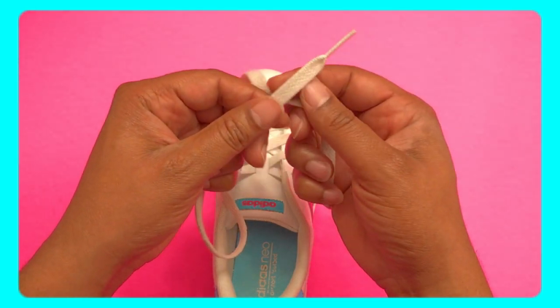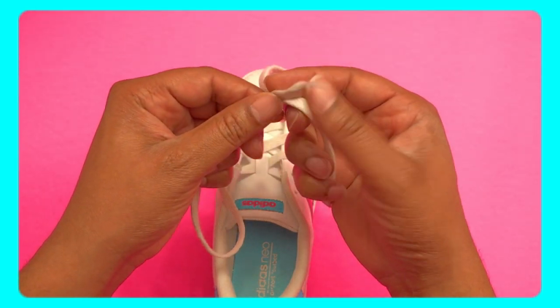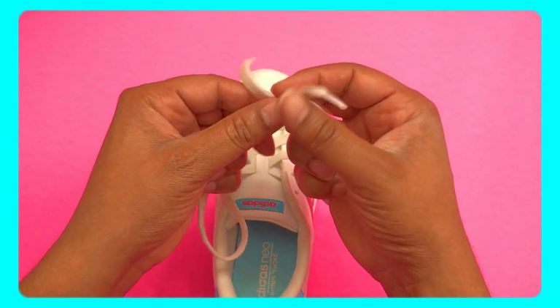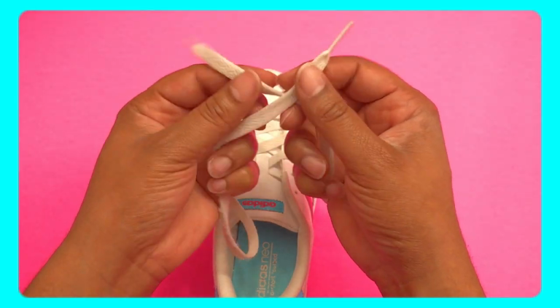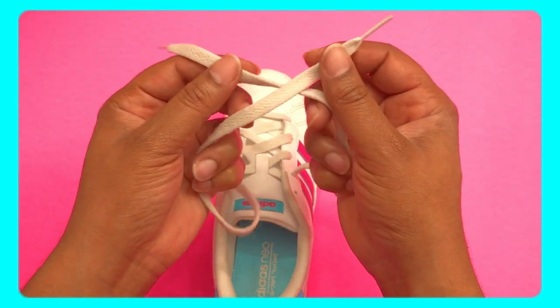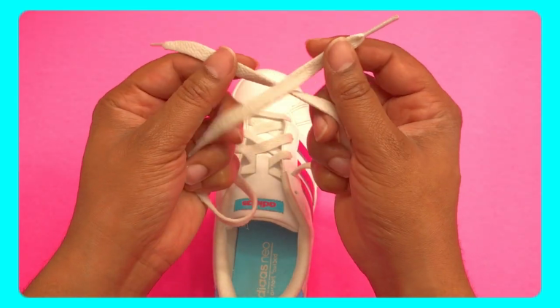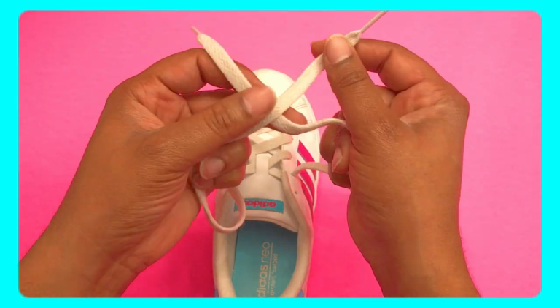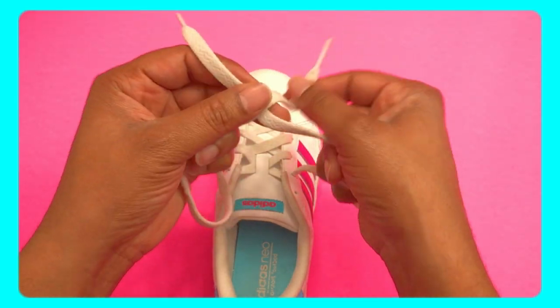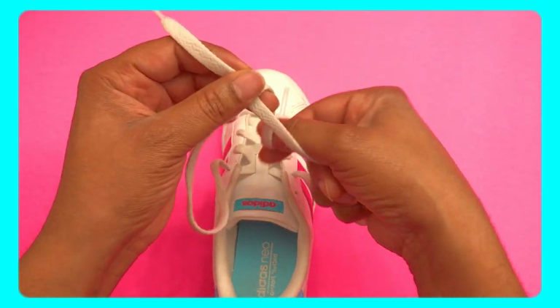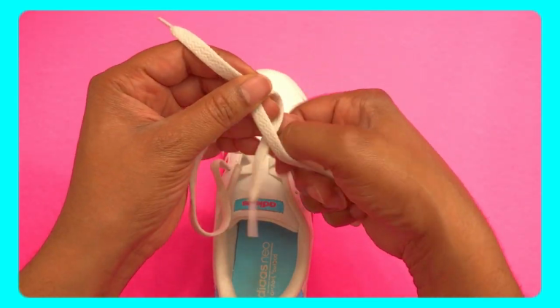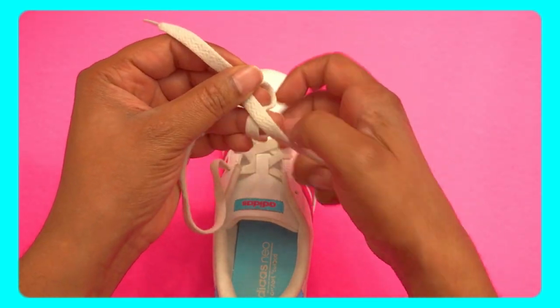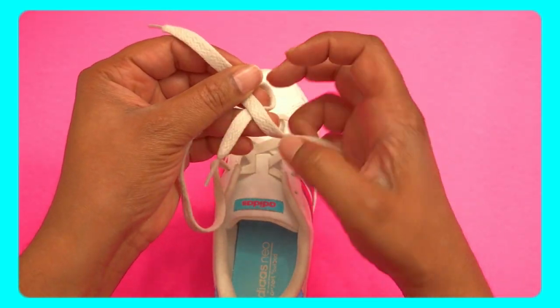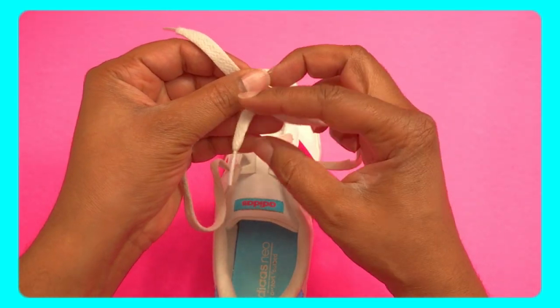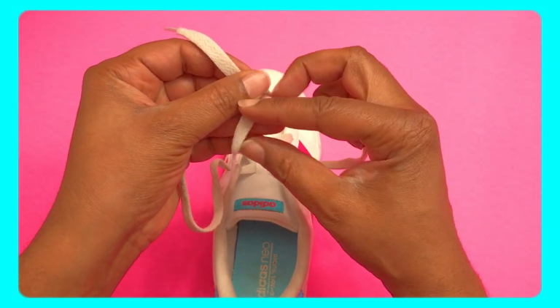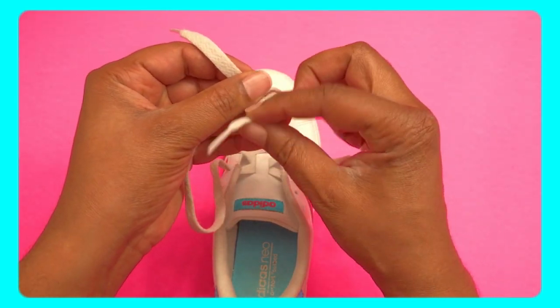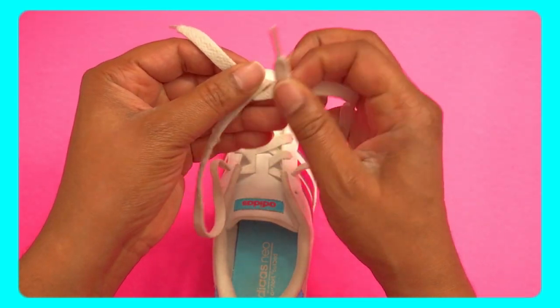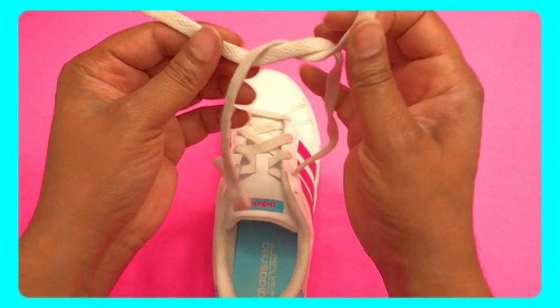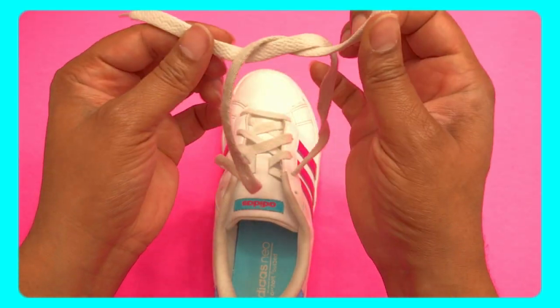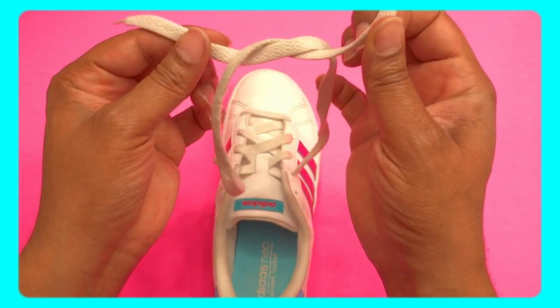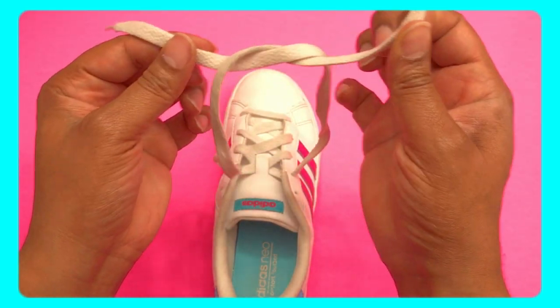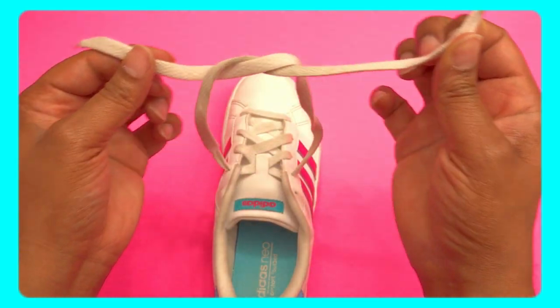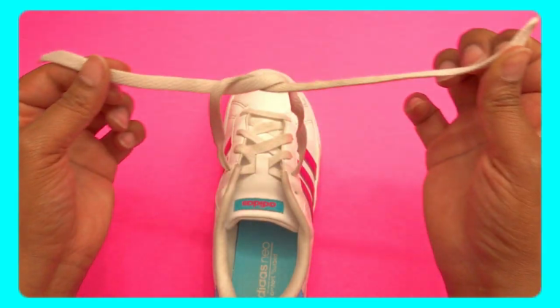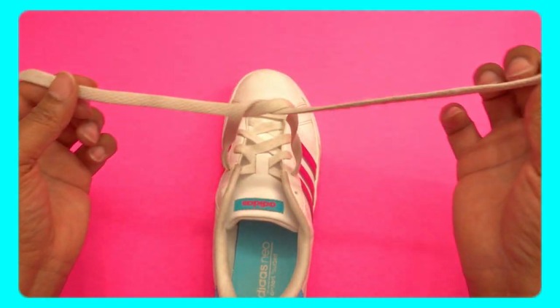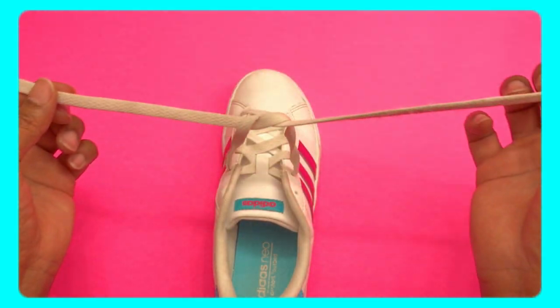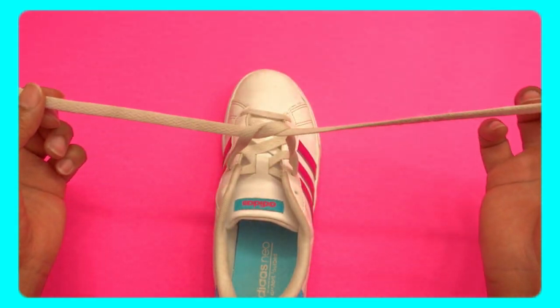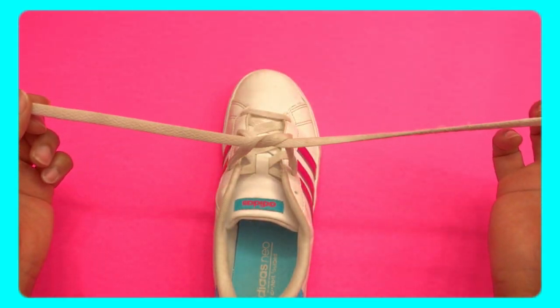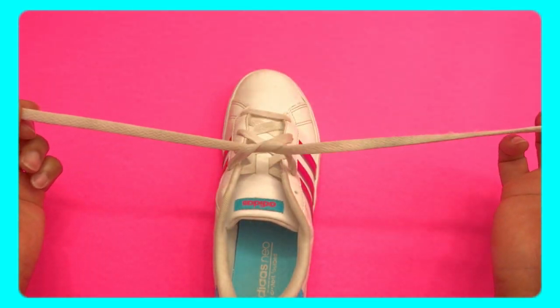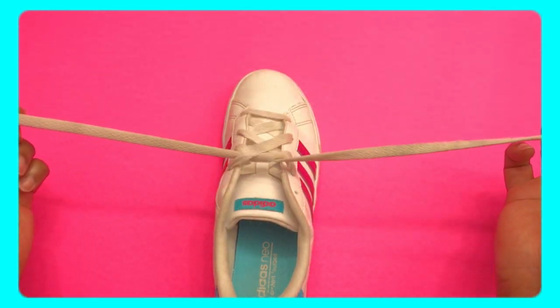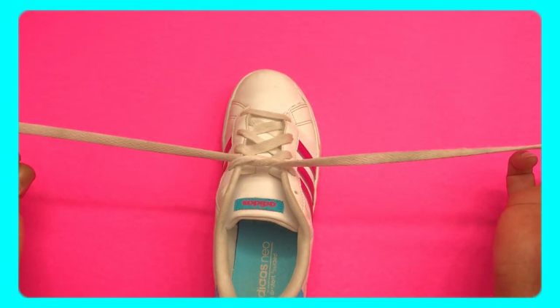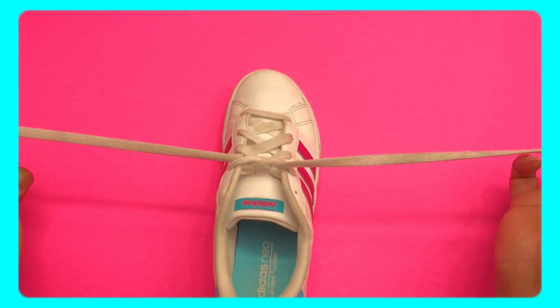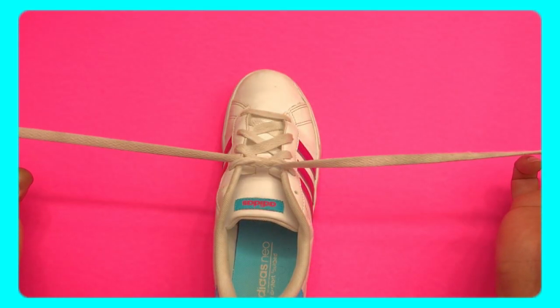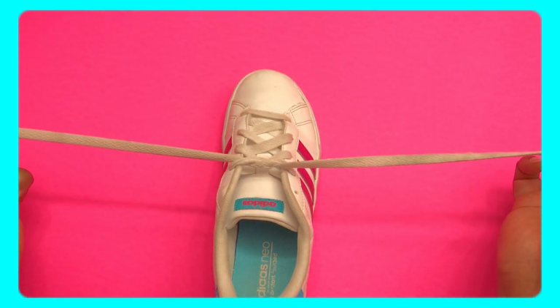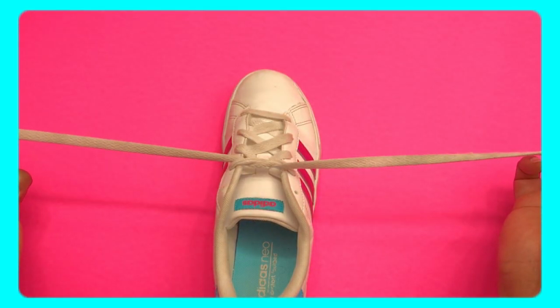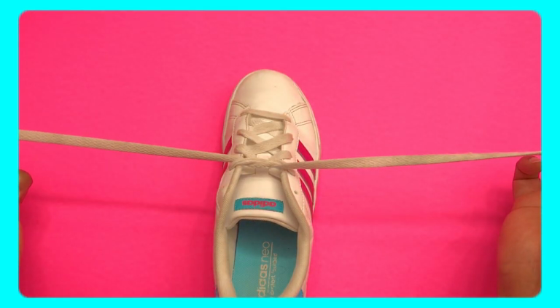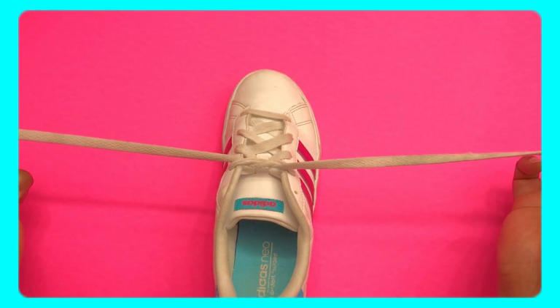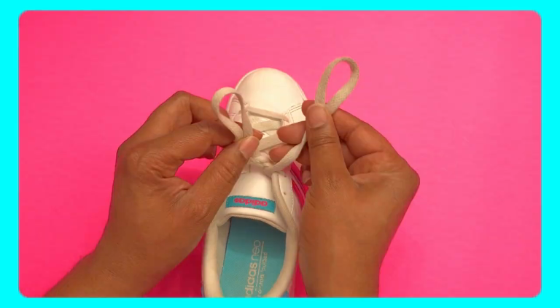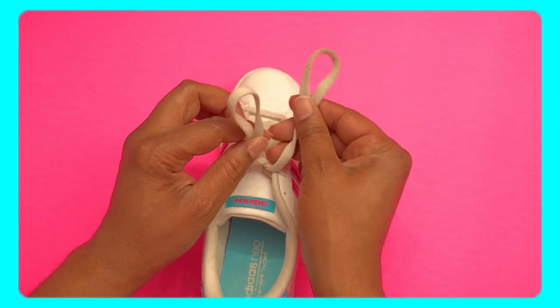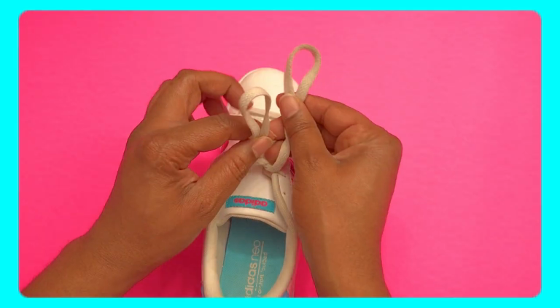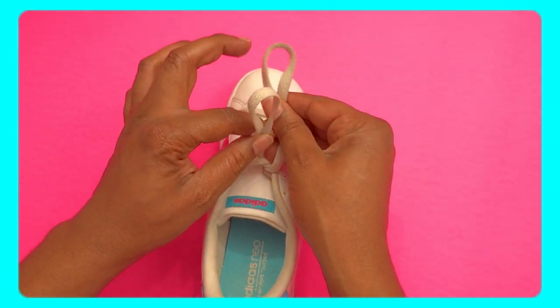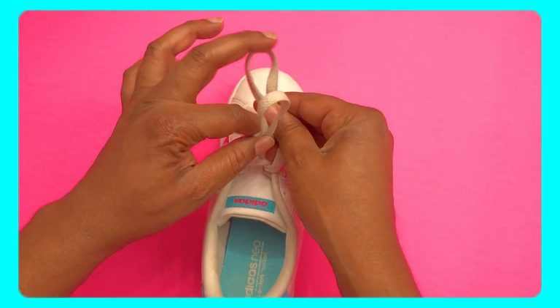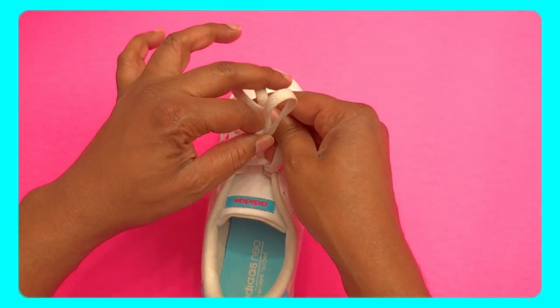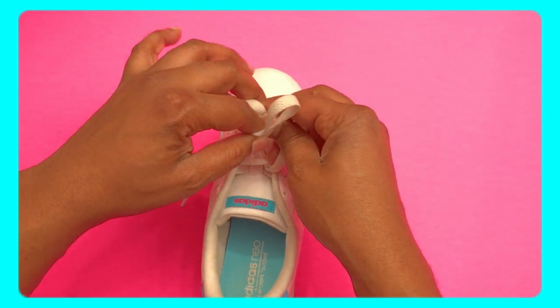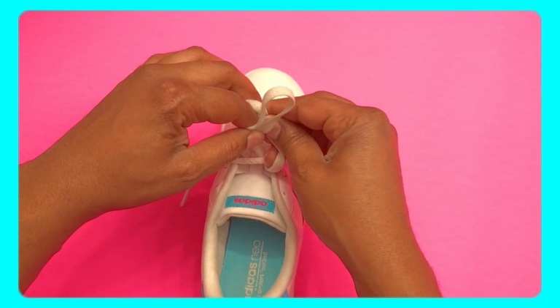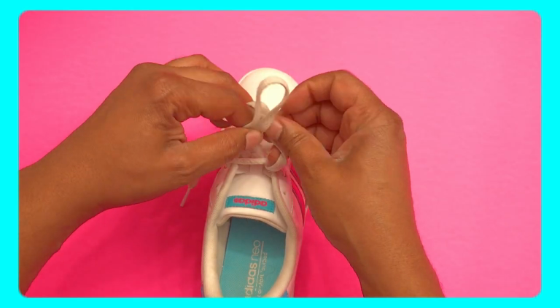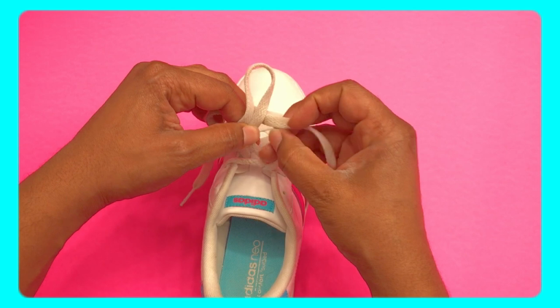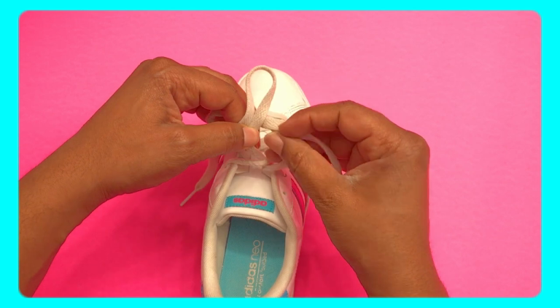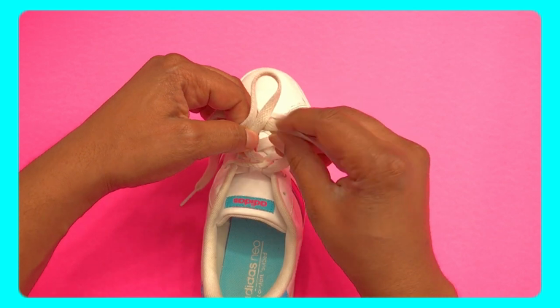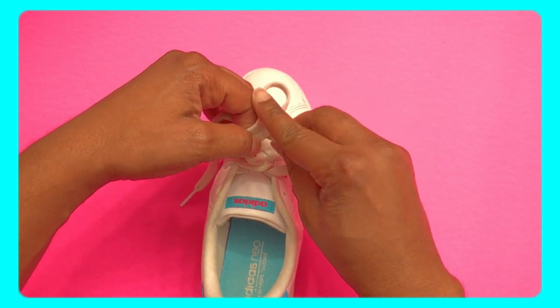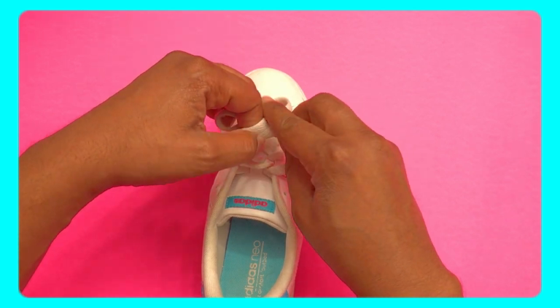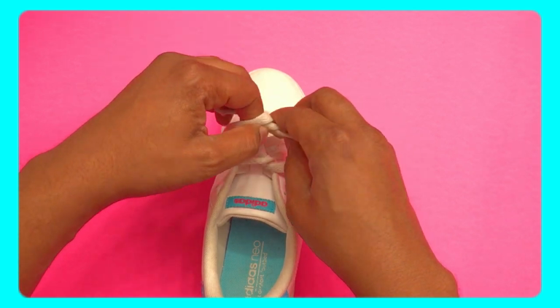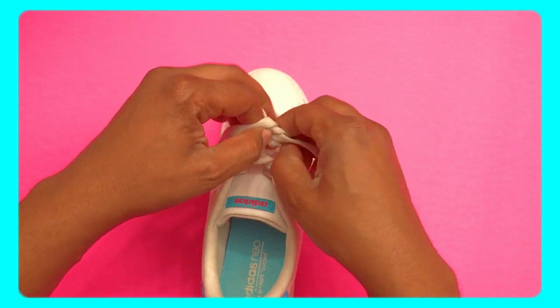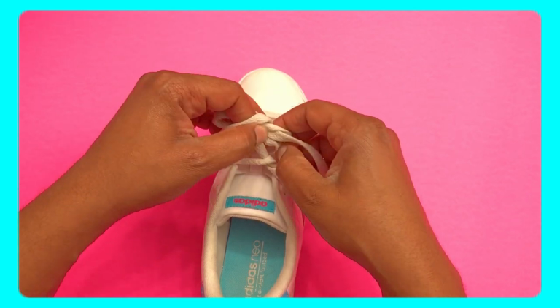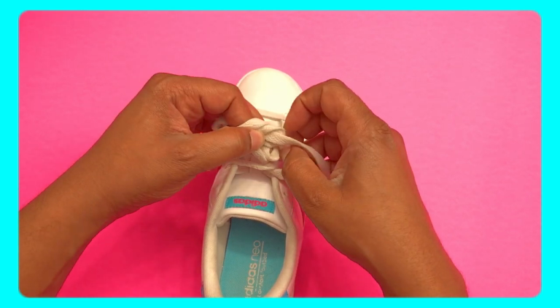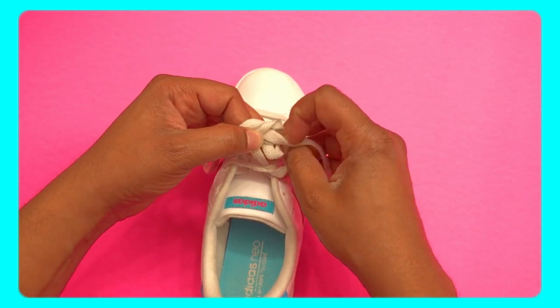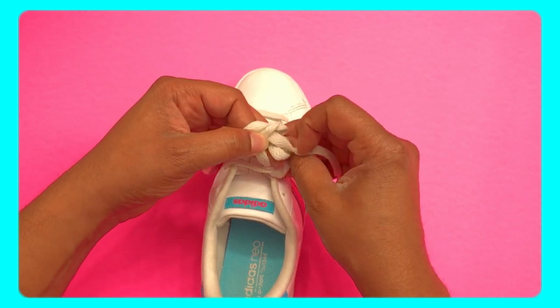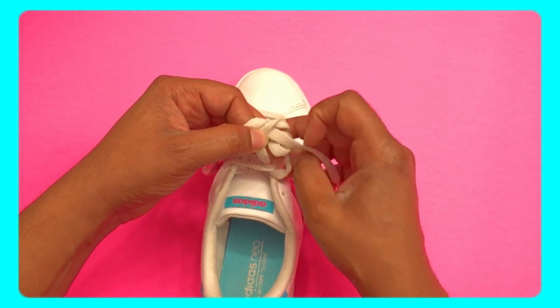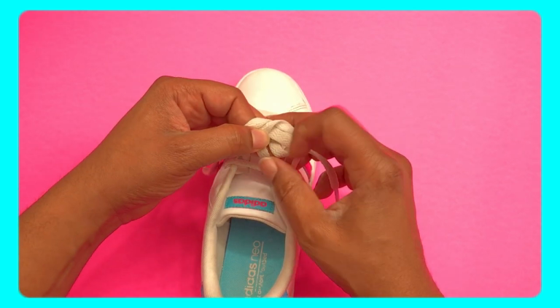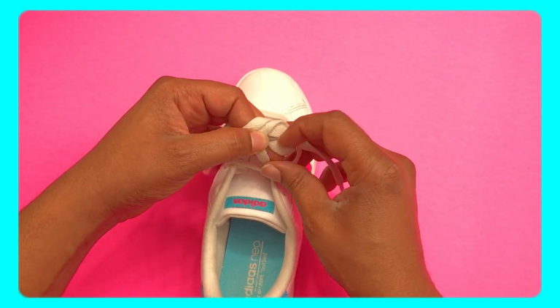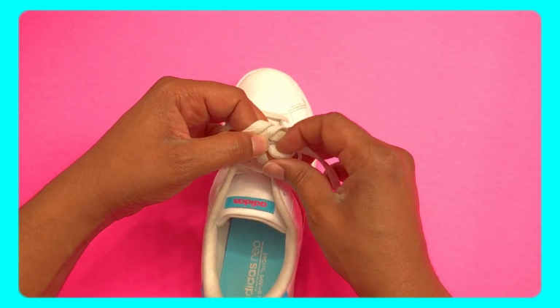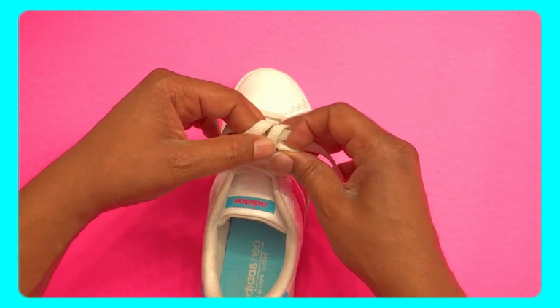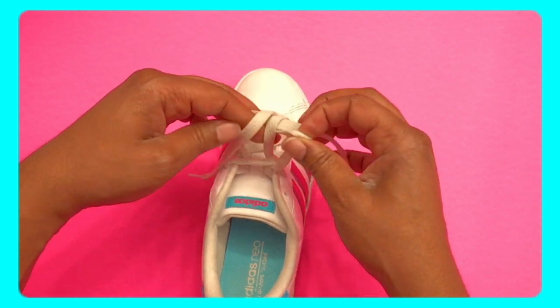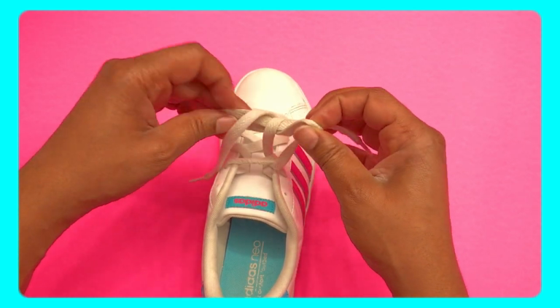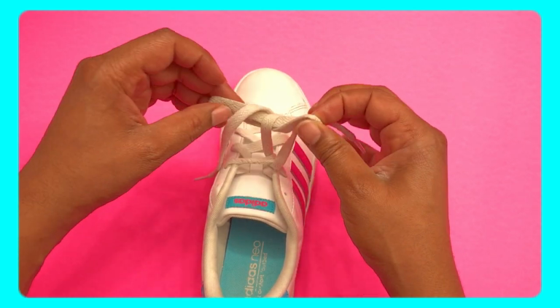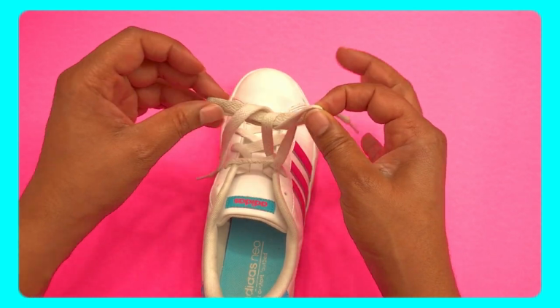Left, right, X tight! Make a loop, go around, pull it under, pull it out!